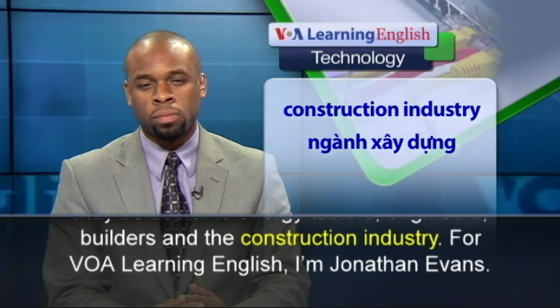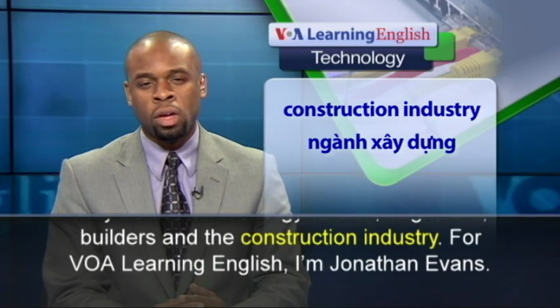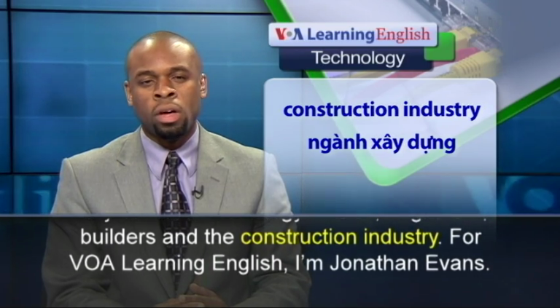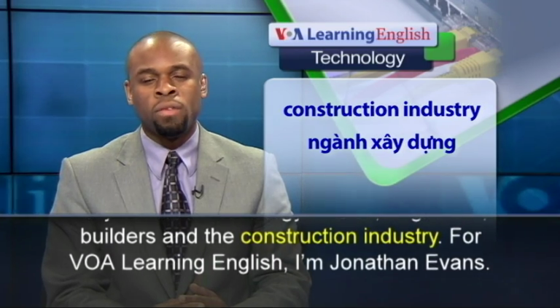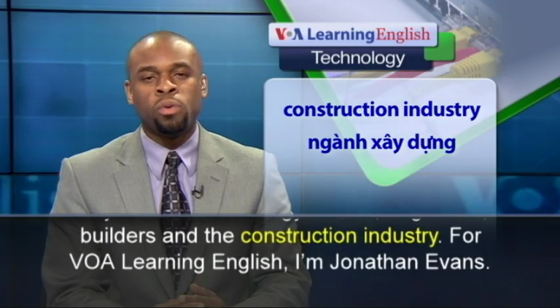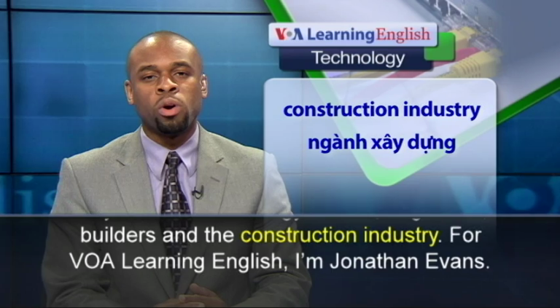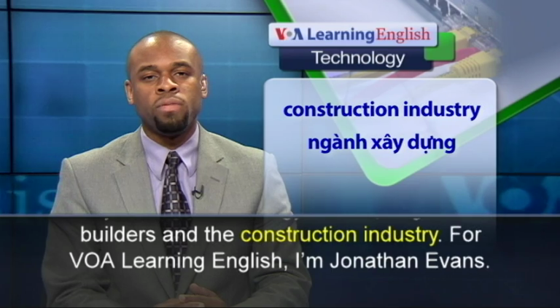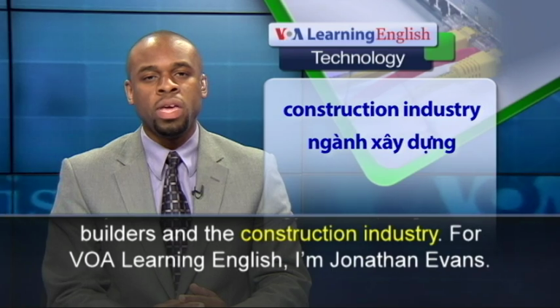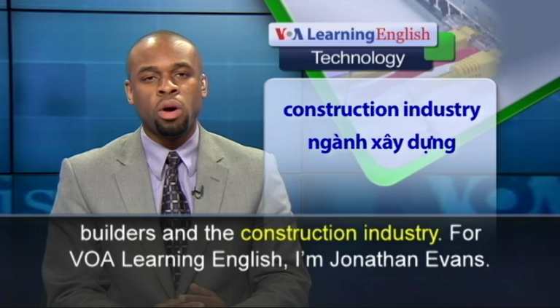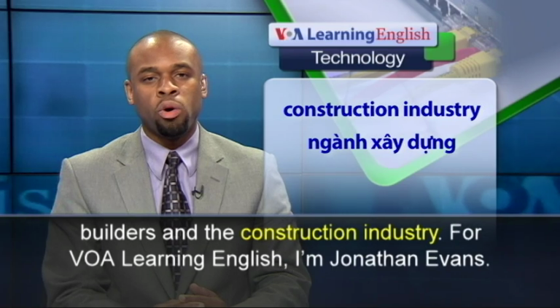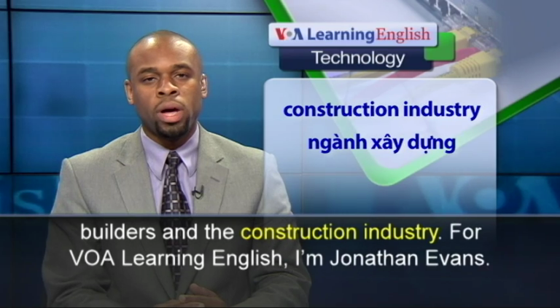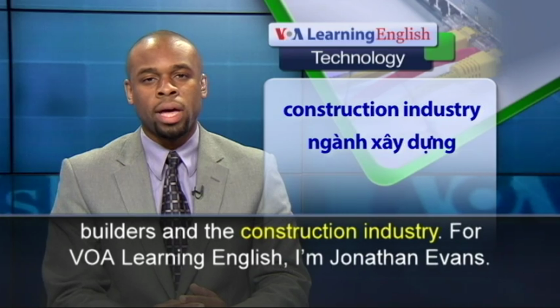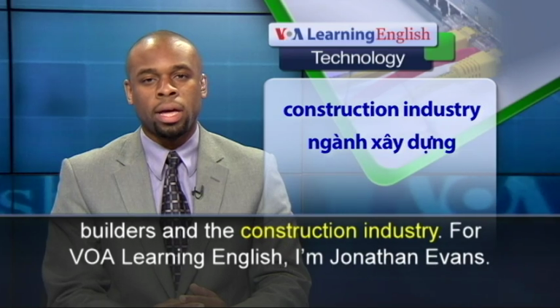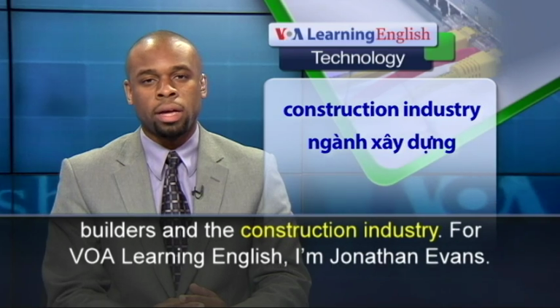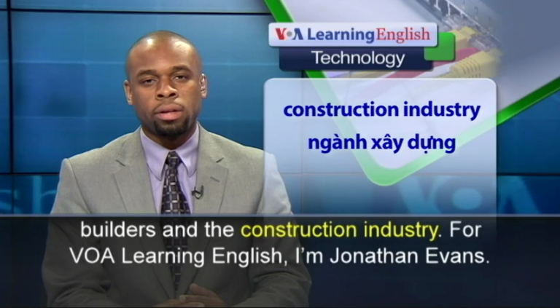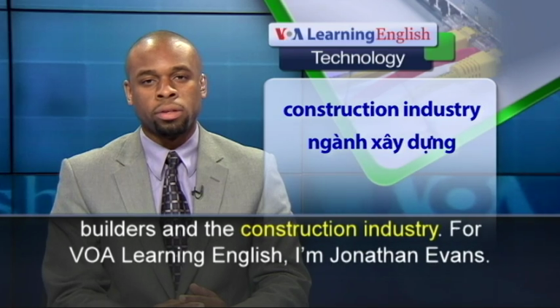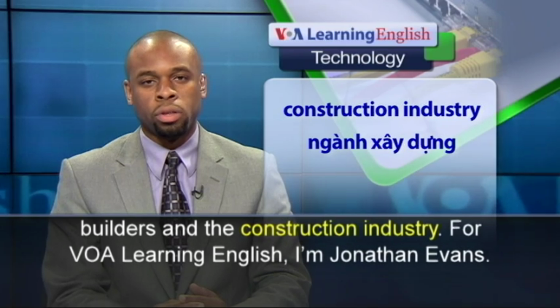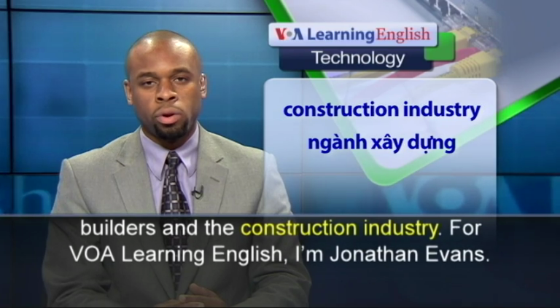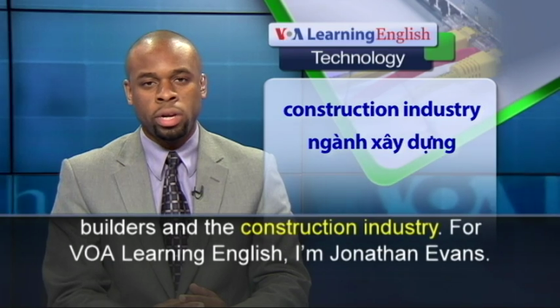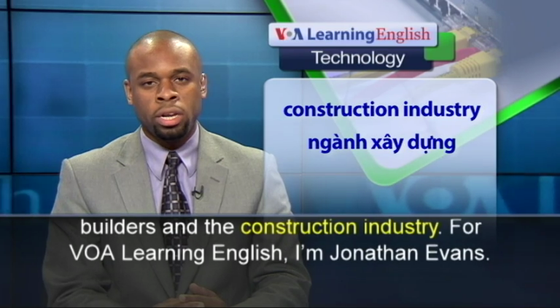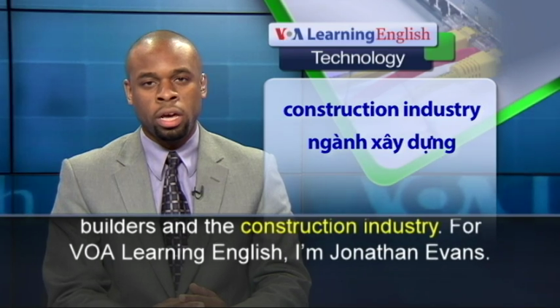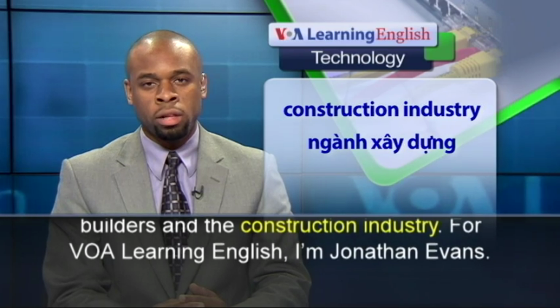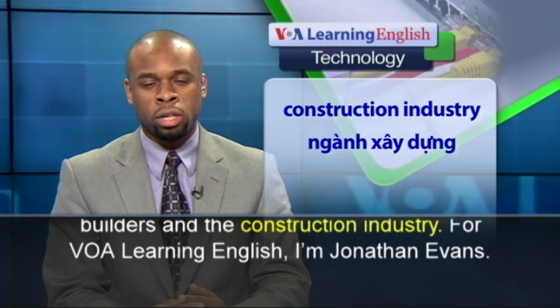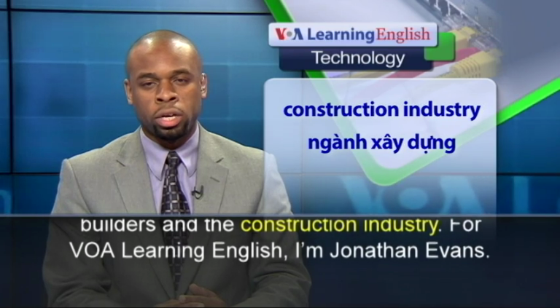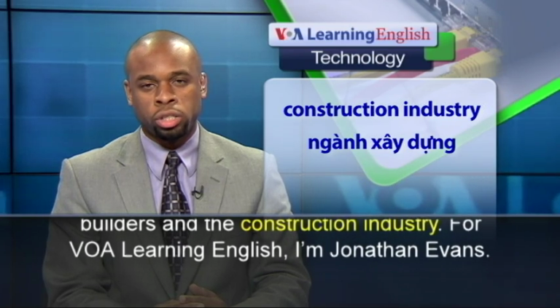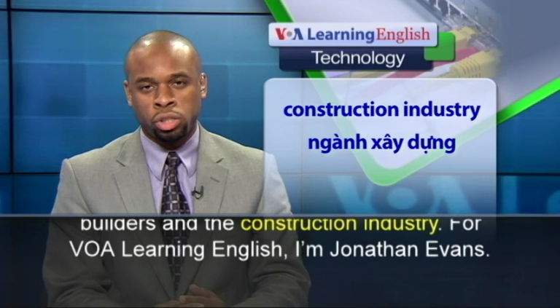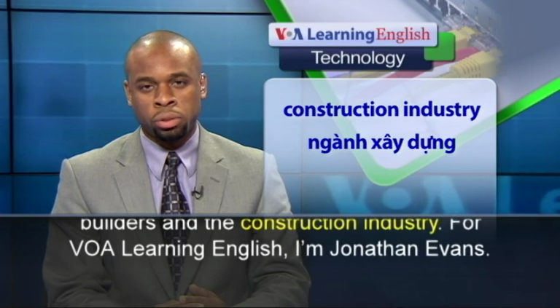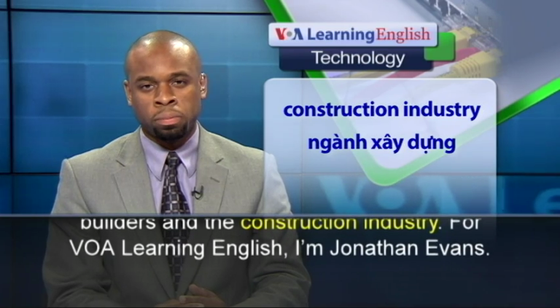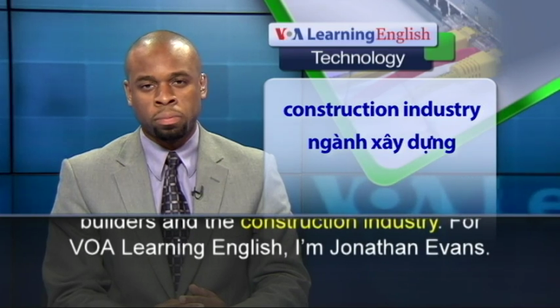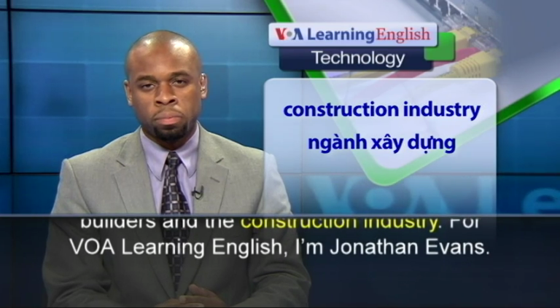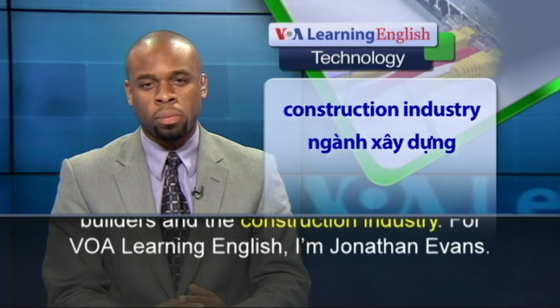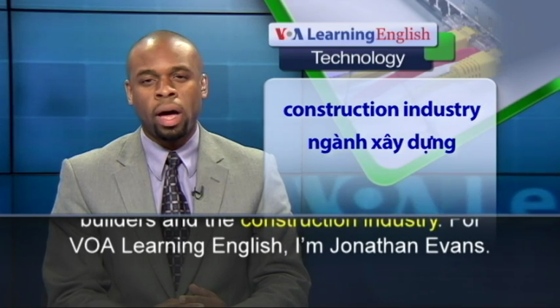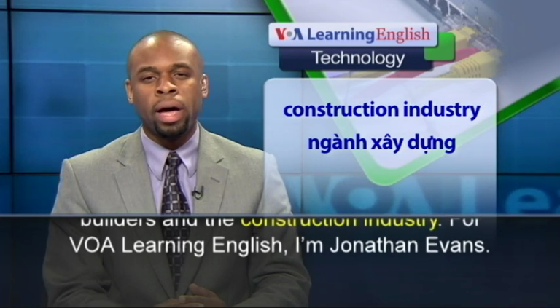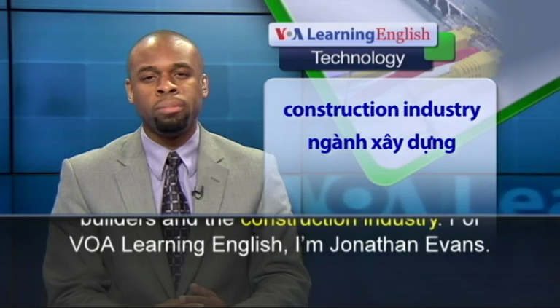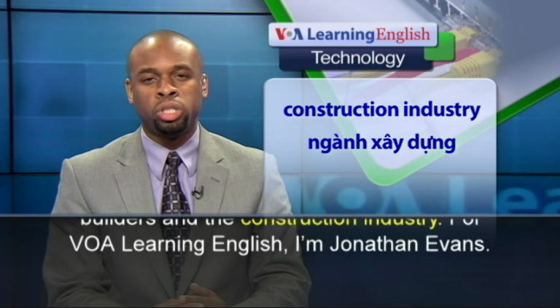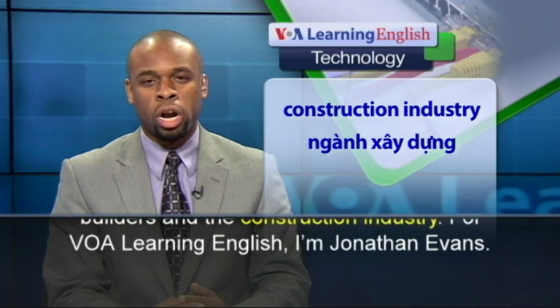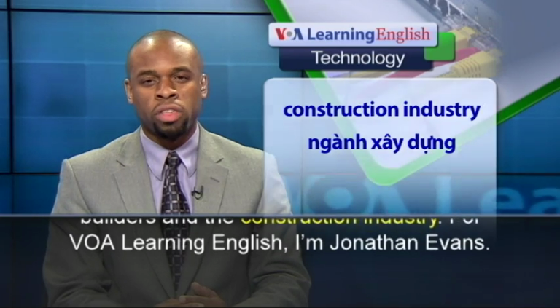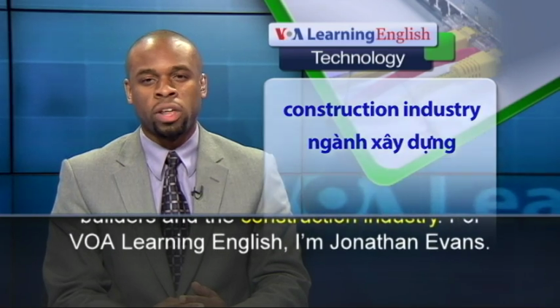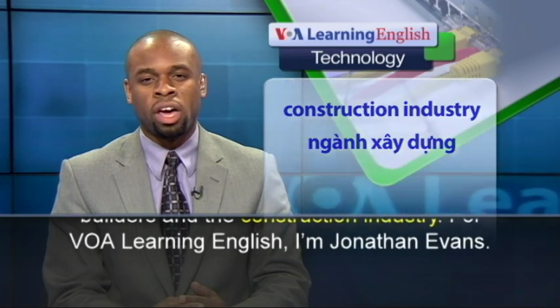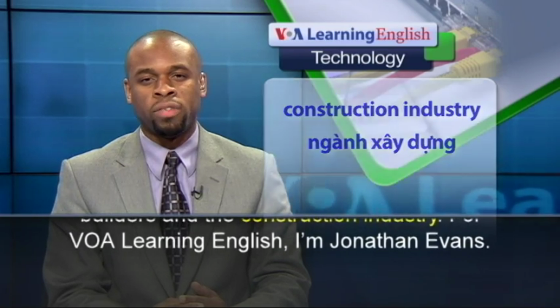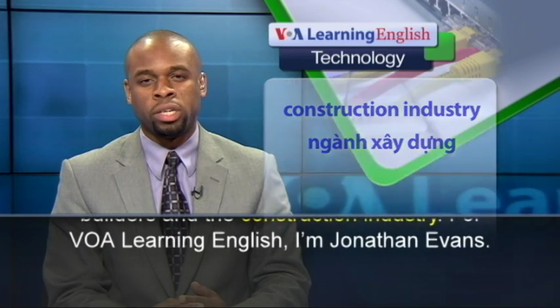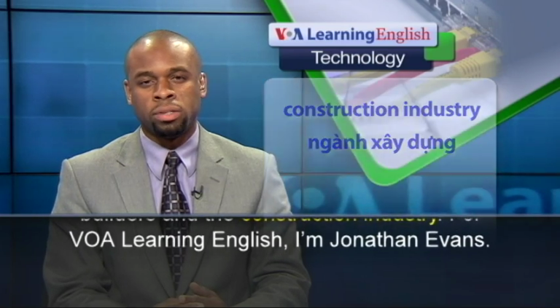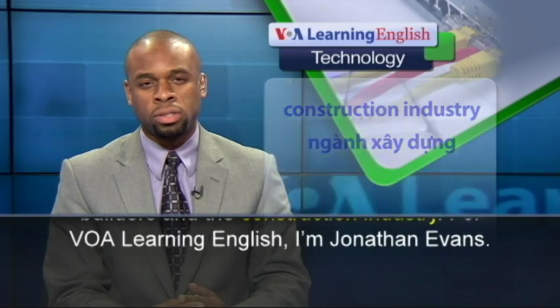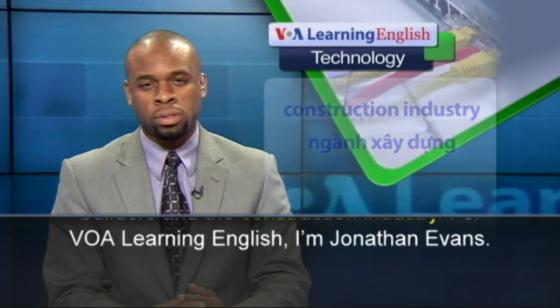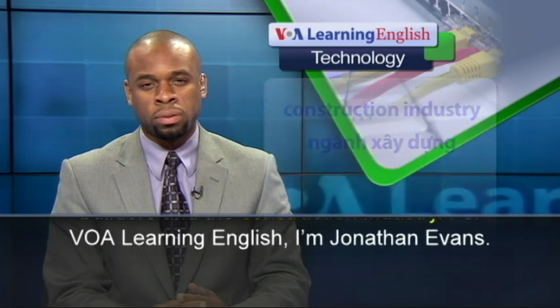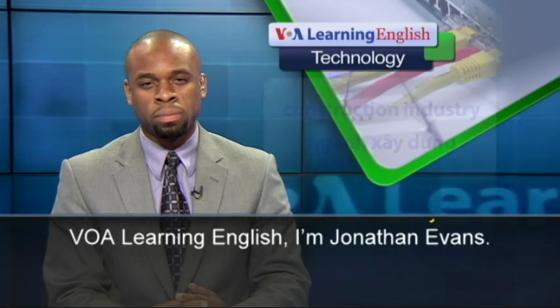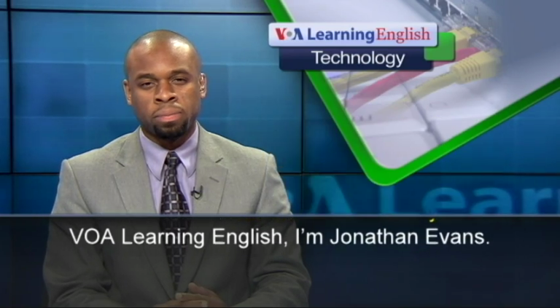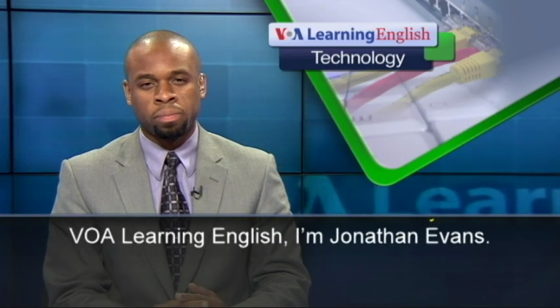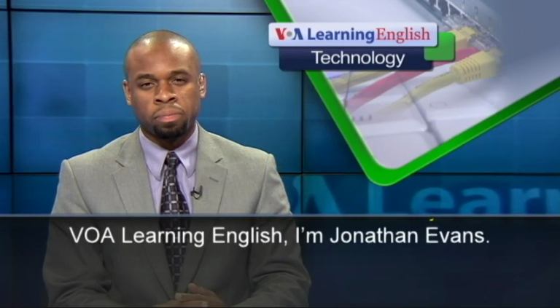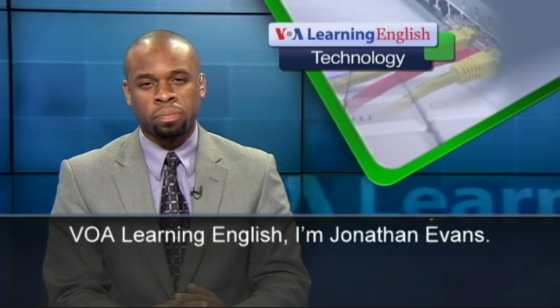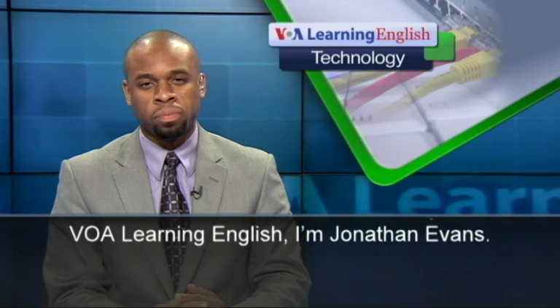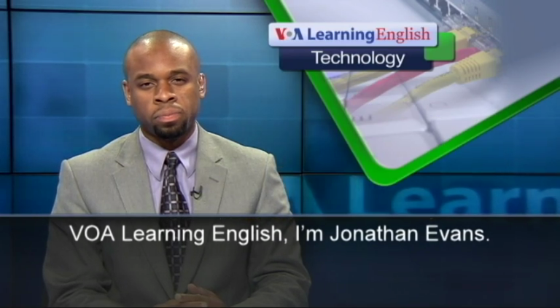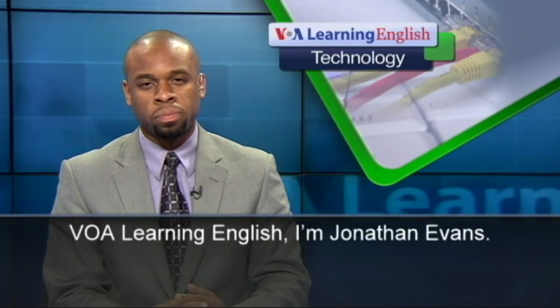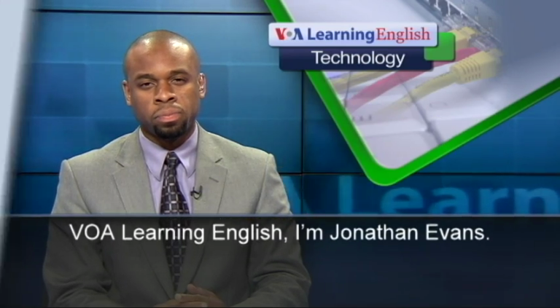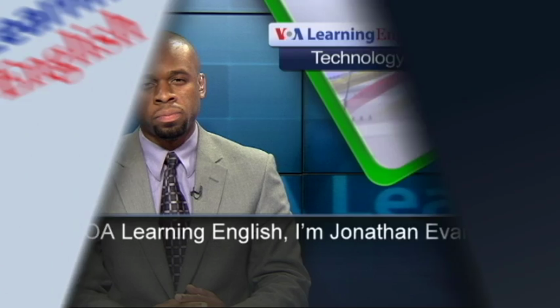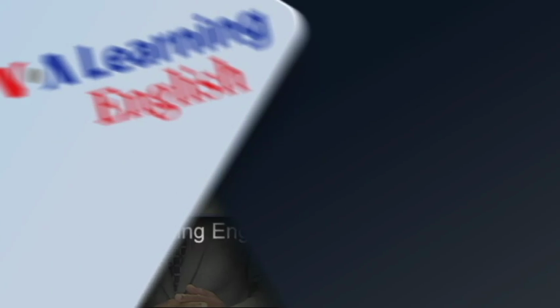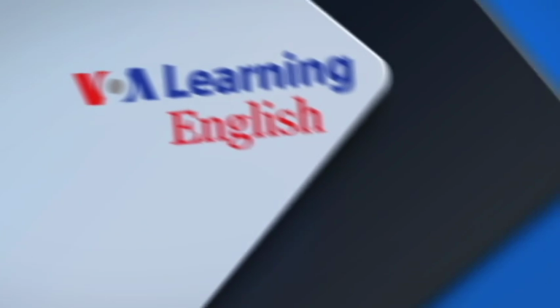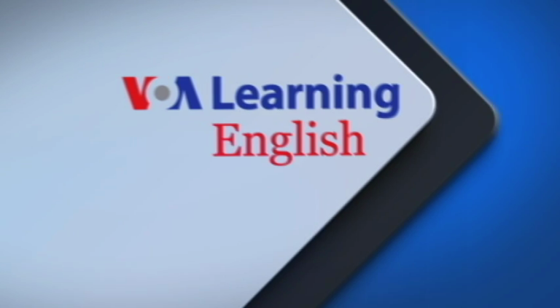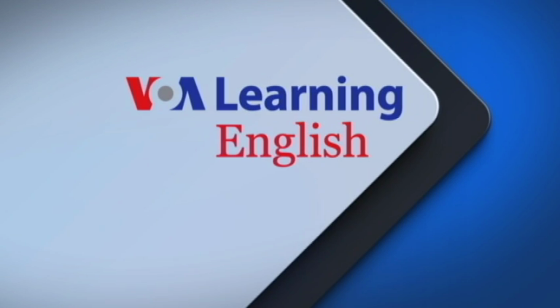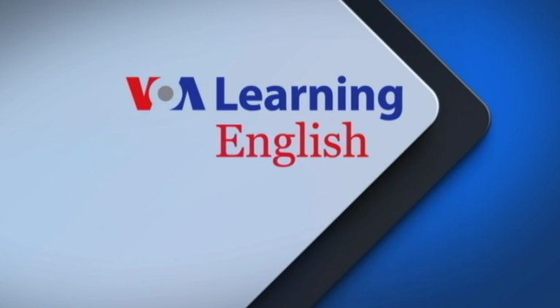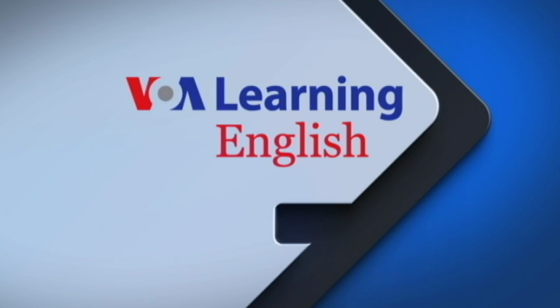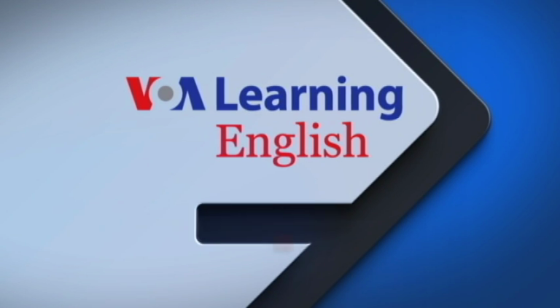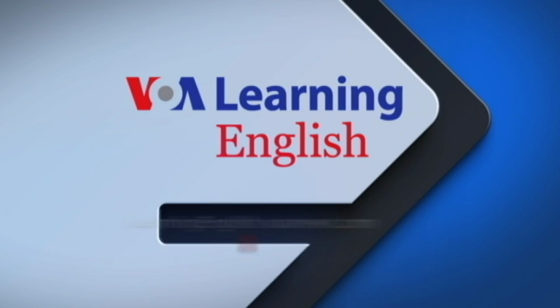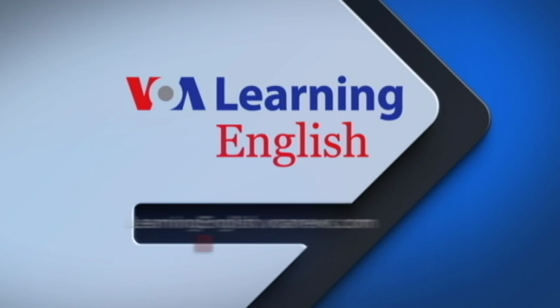For VOA Learning English, I'm Jonathan Evans. We'll be right back.